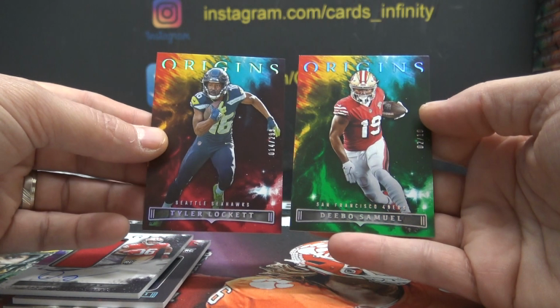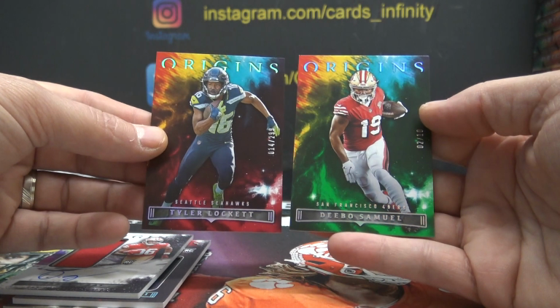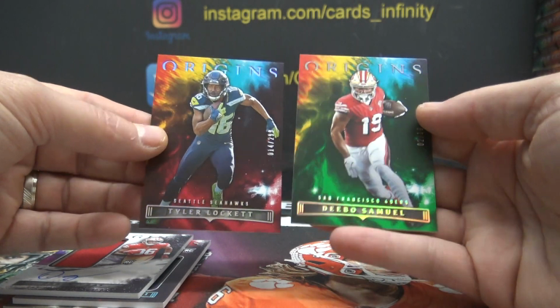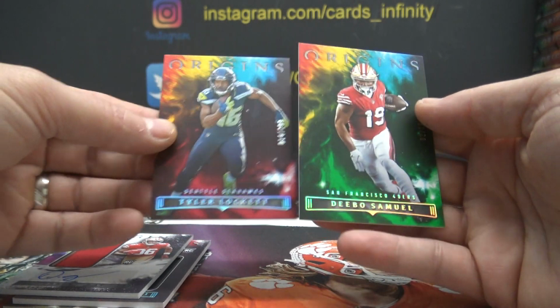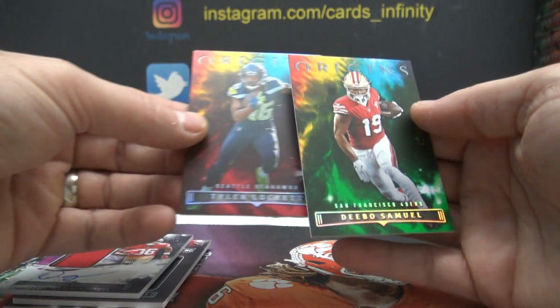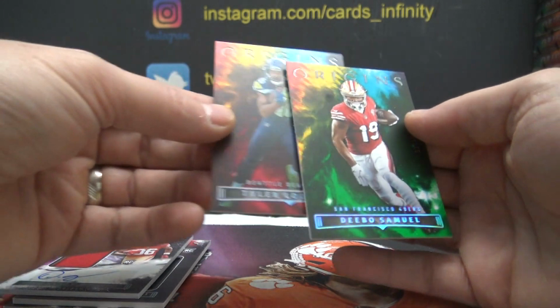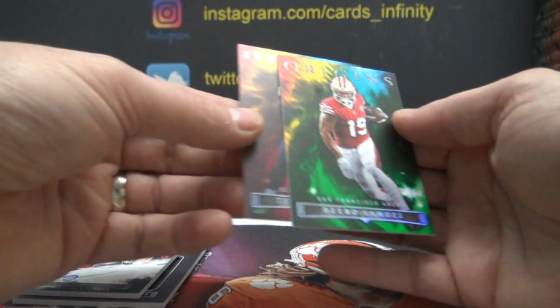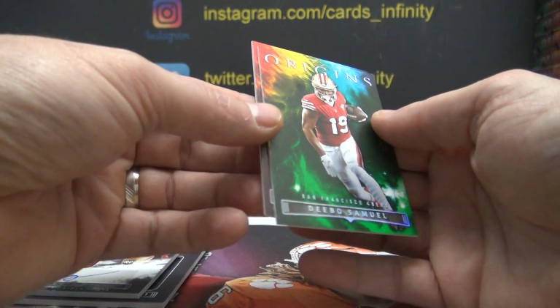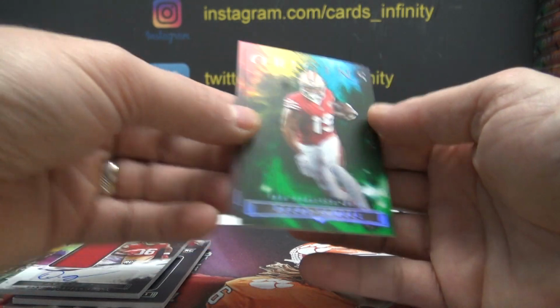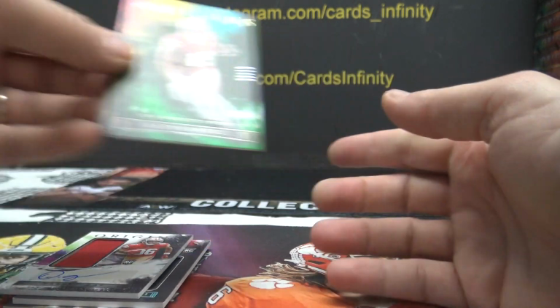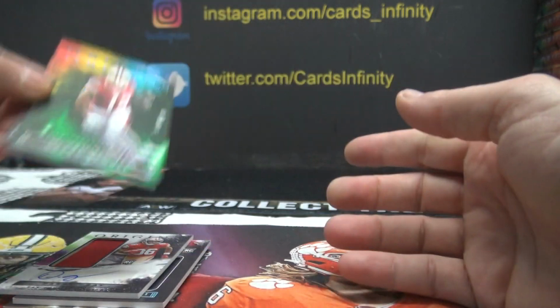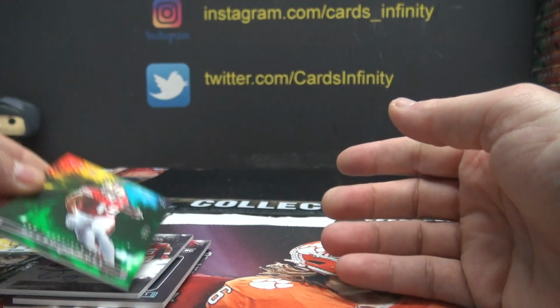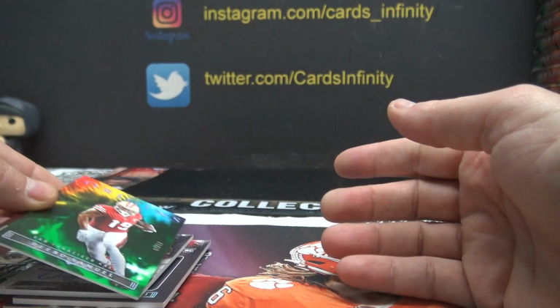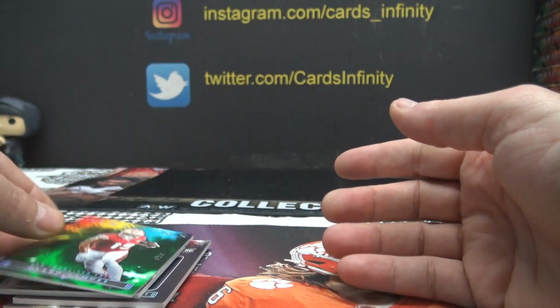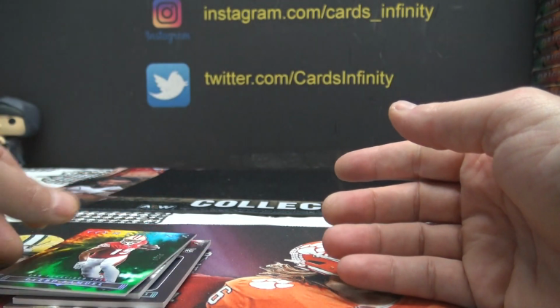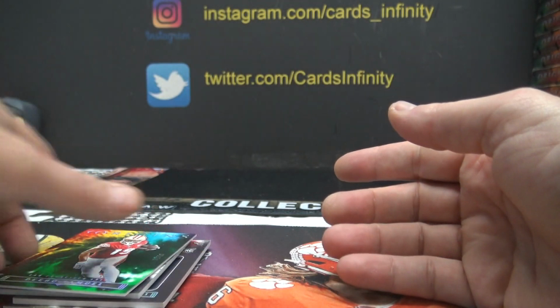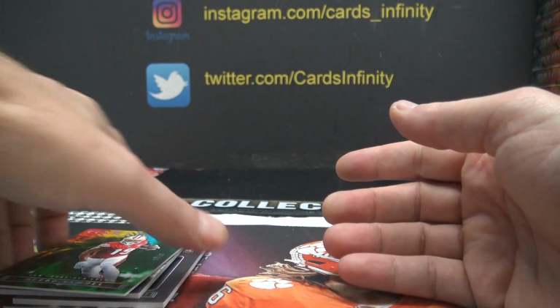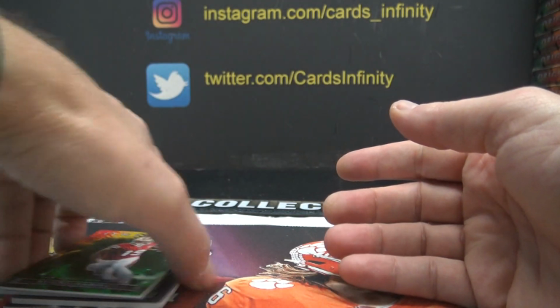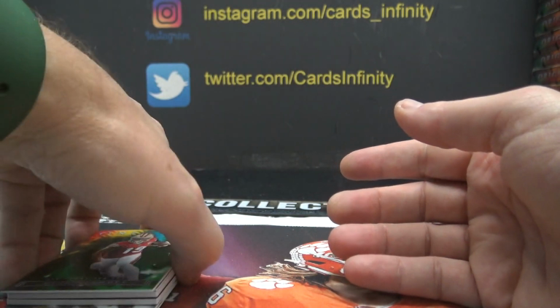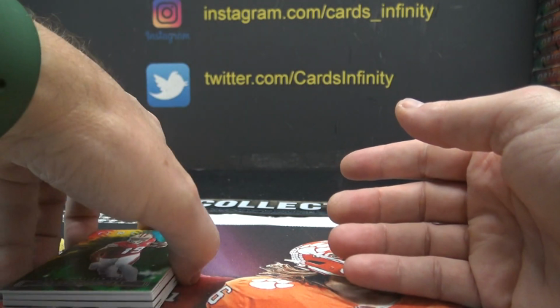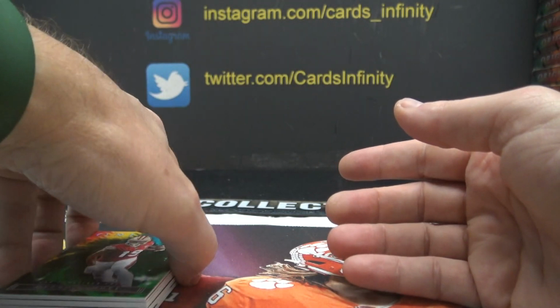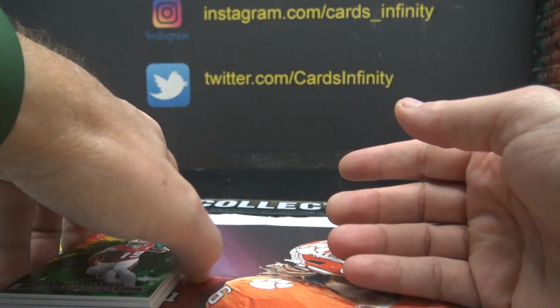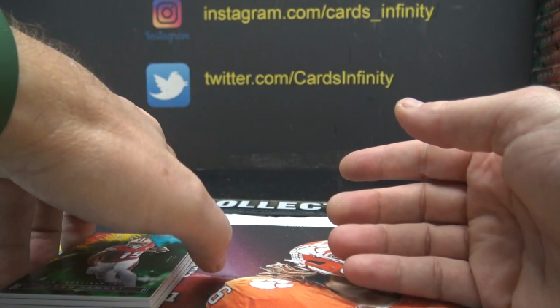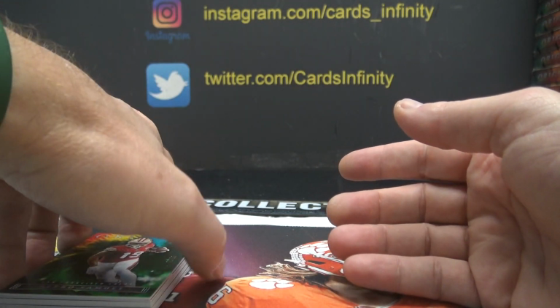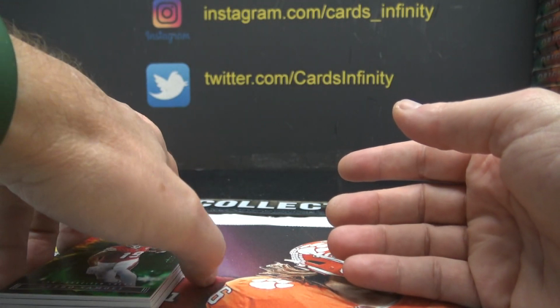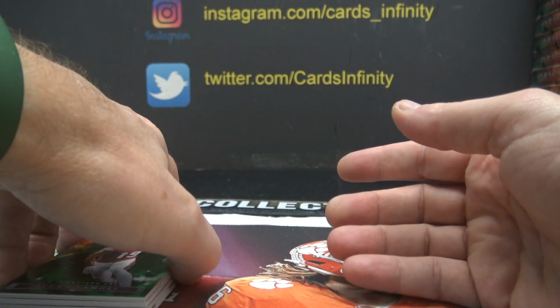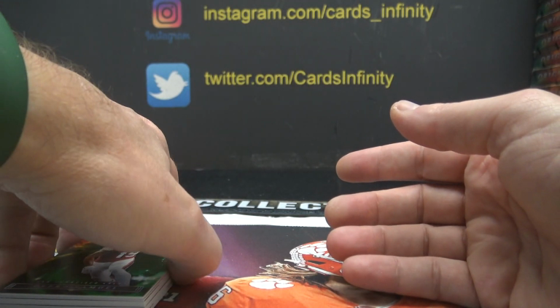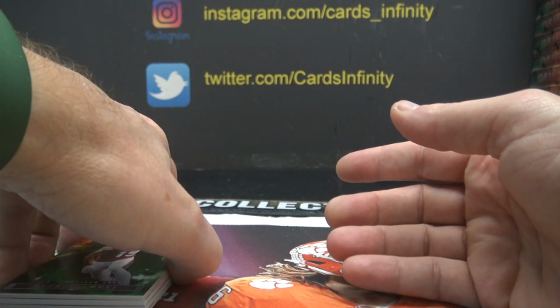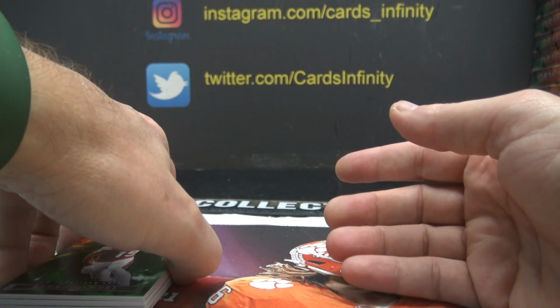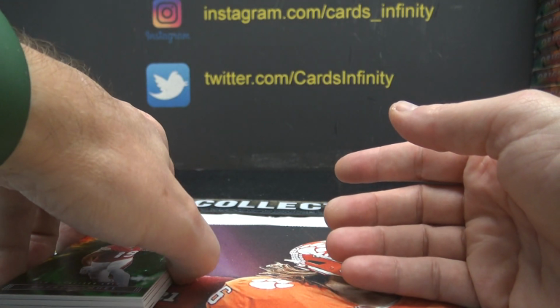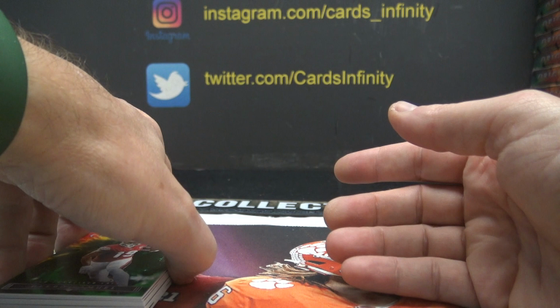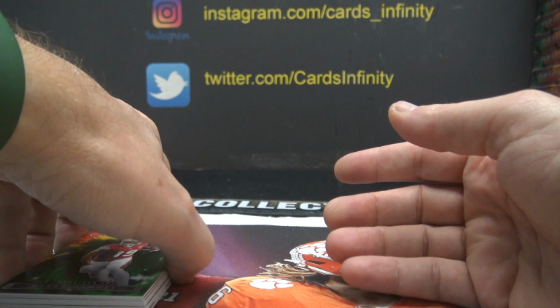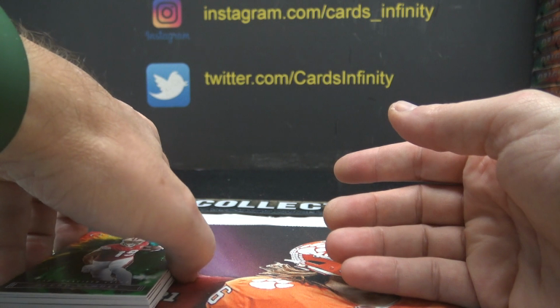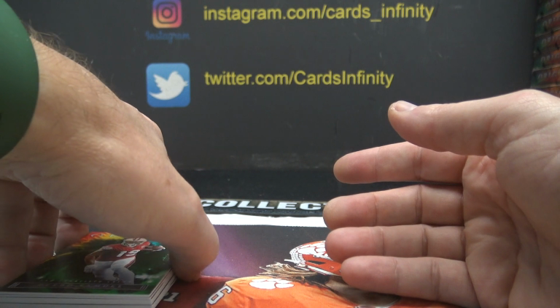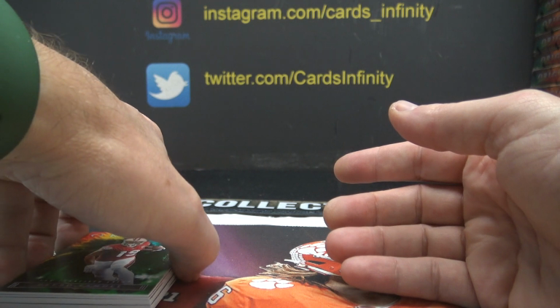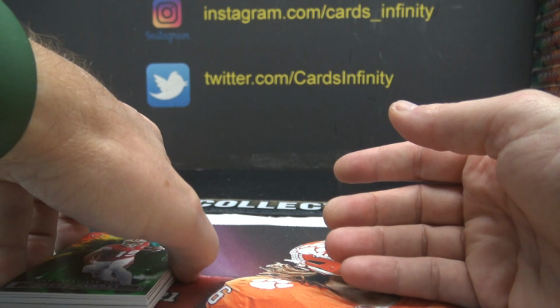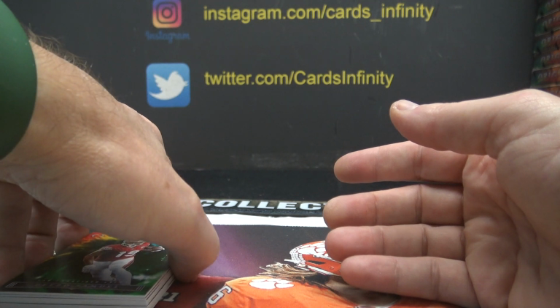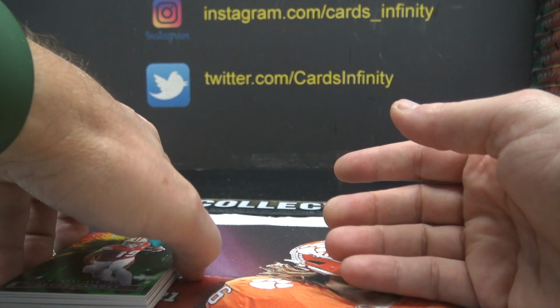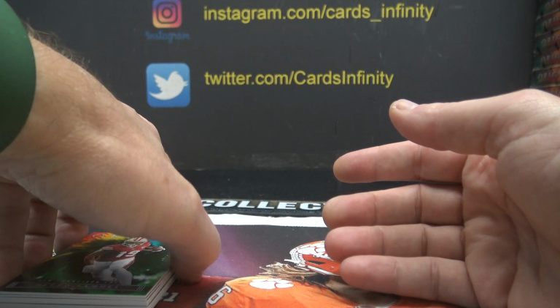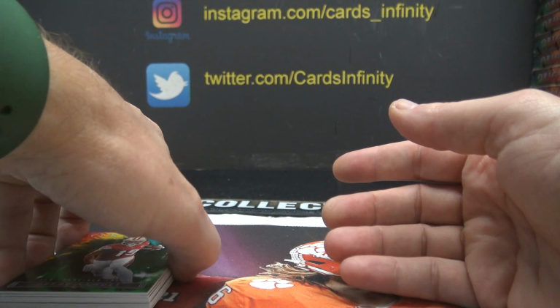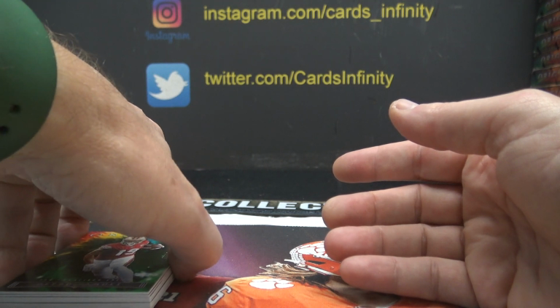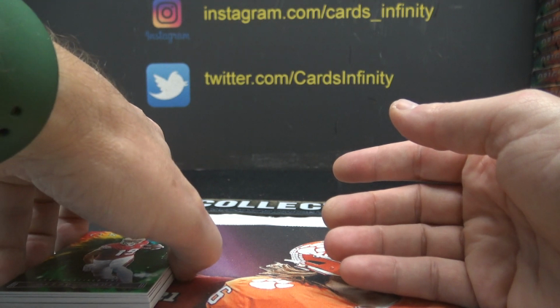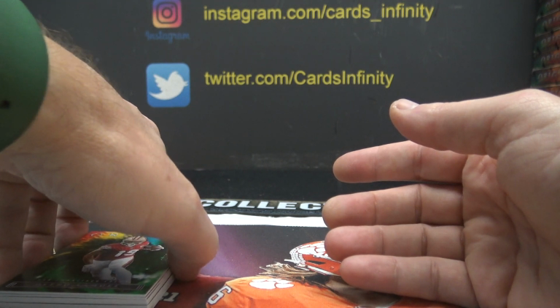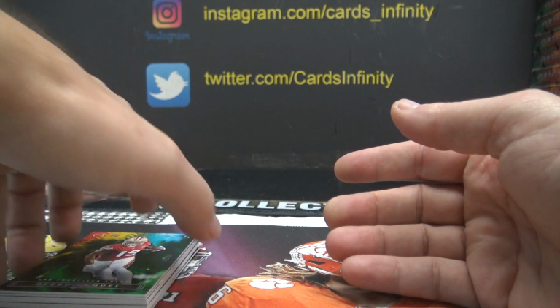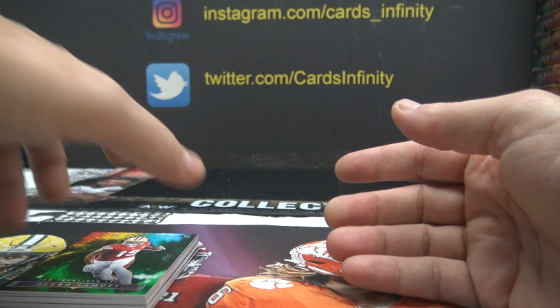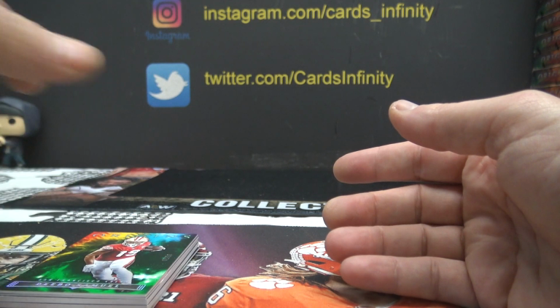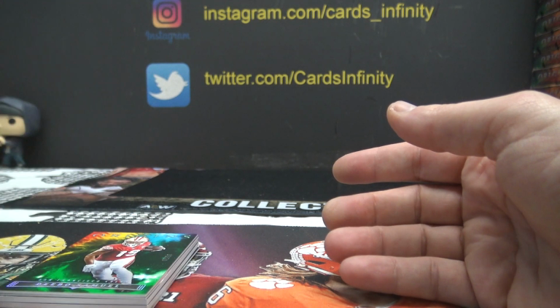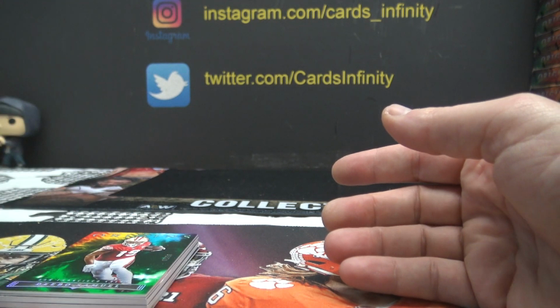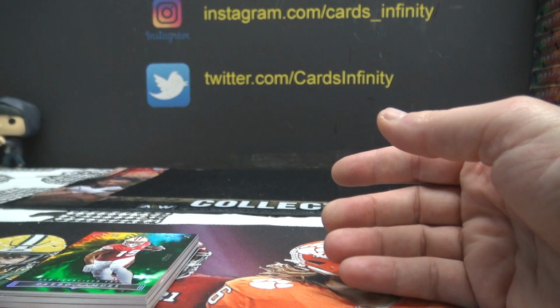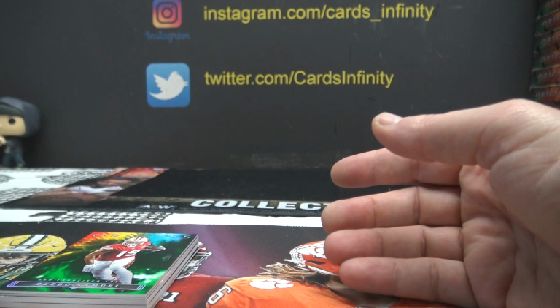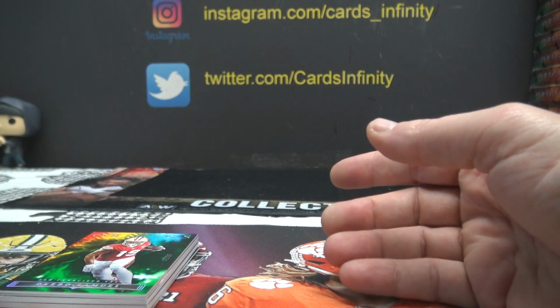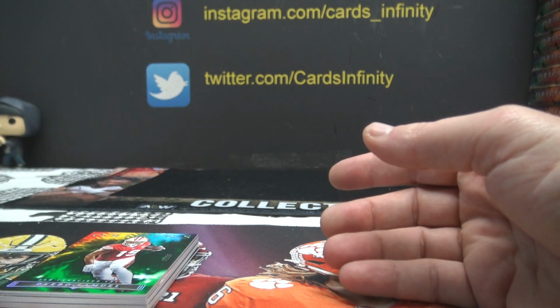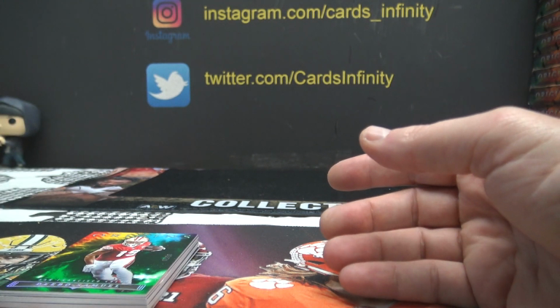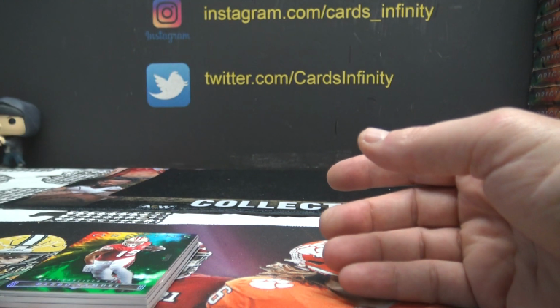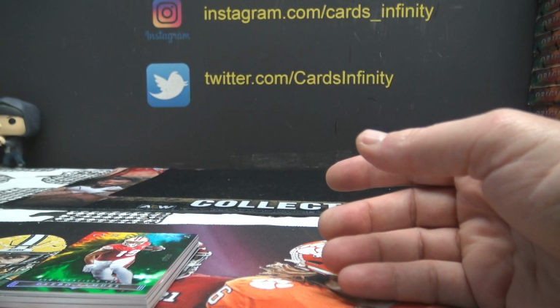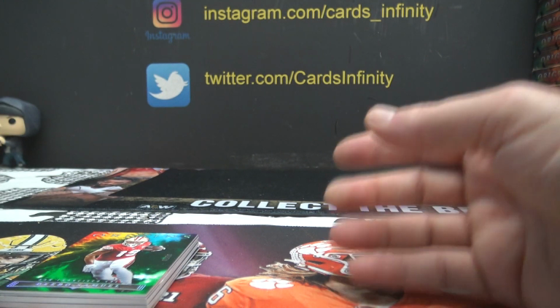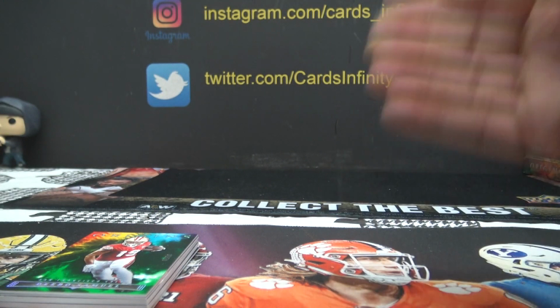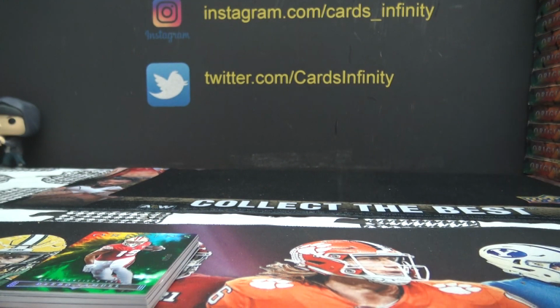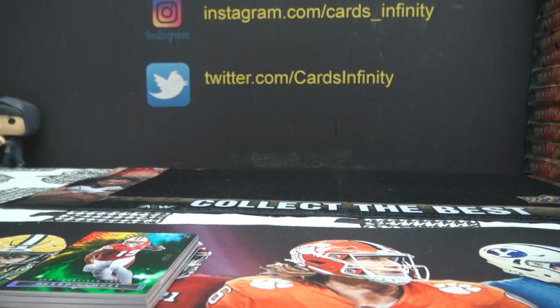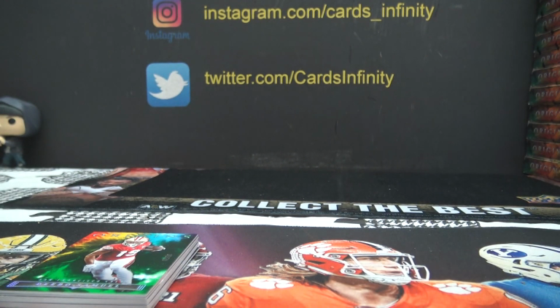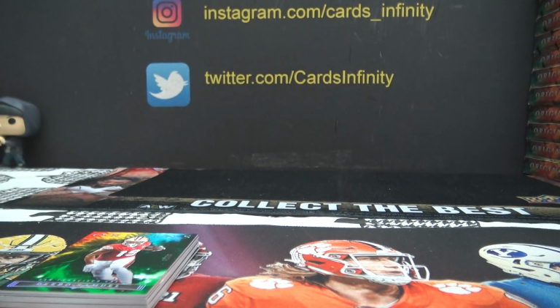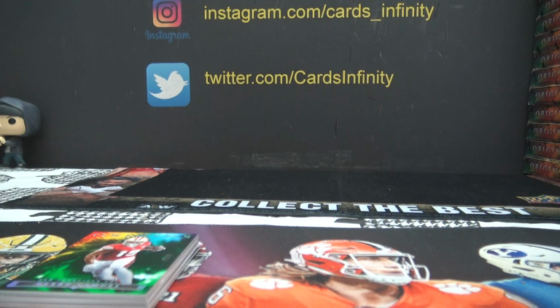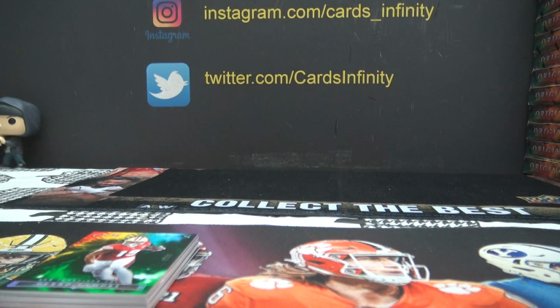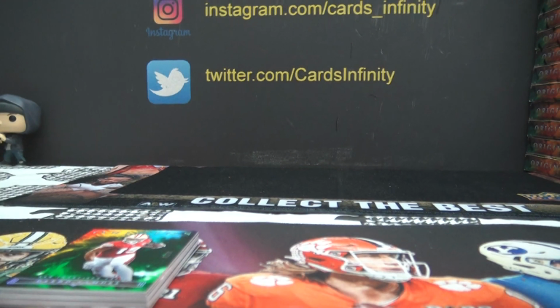NFC West — okey dokey. Quick and easy, only two packs of cards. Thanks everybody.